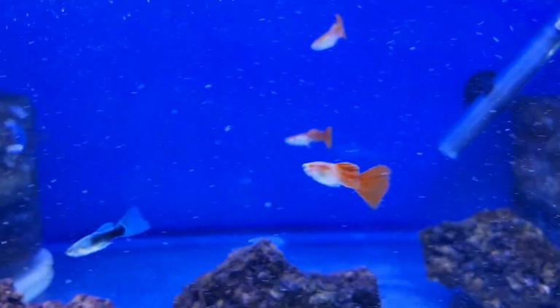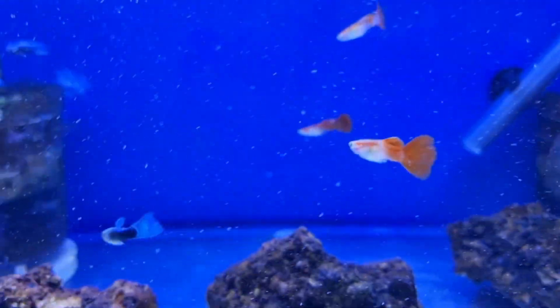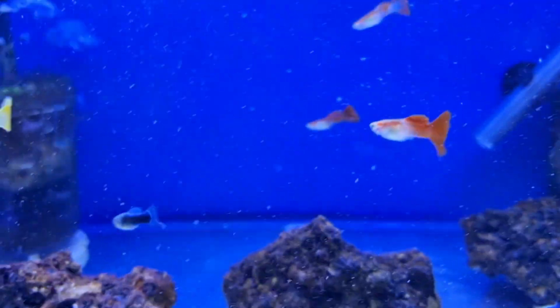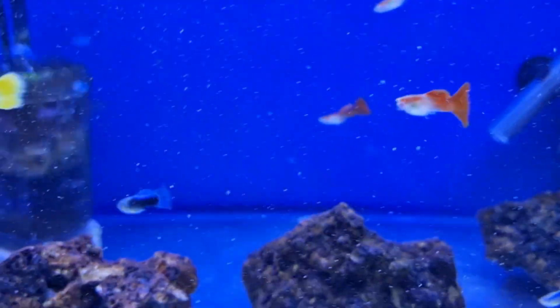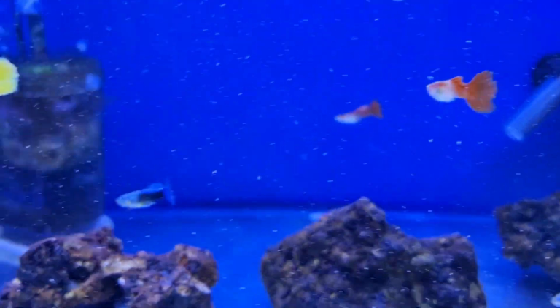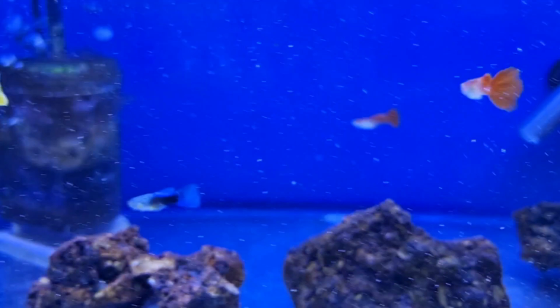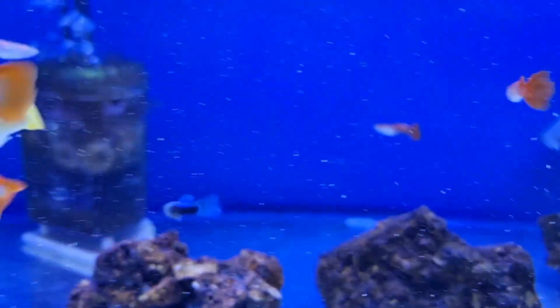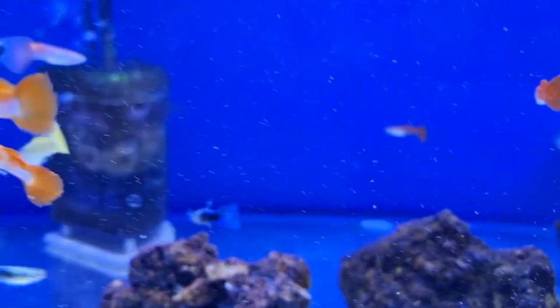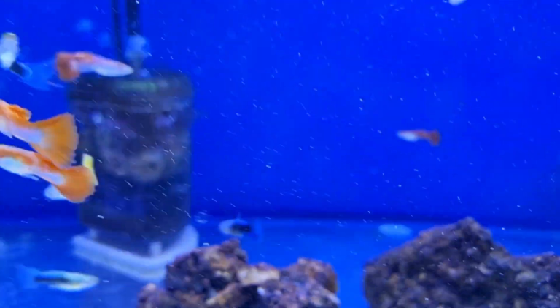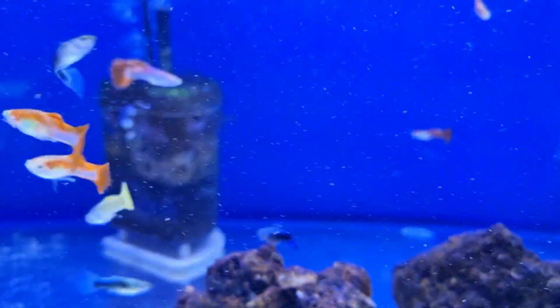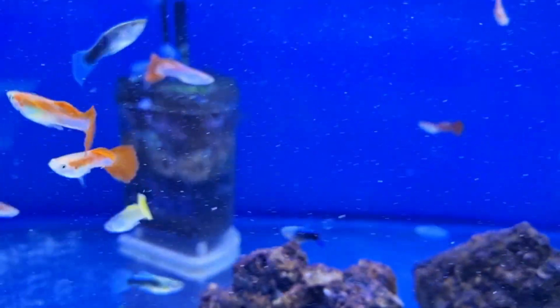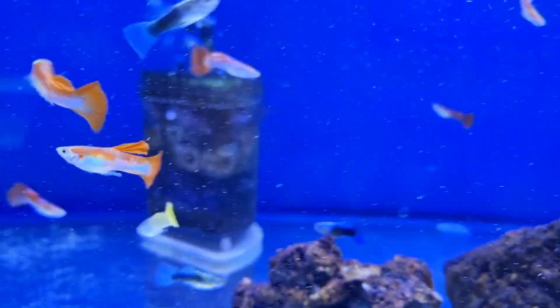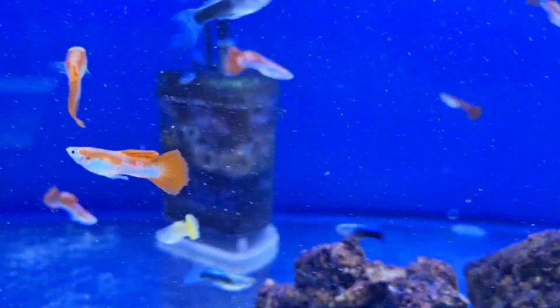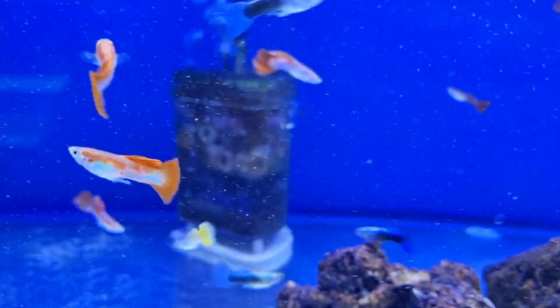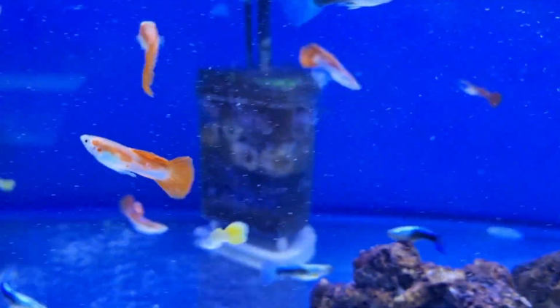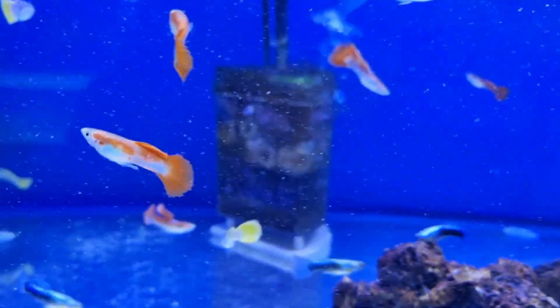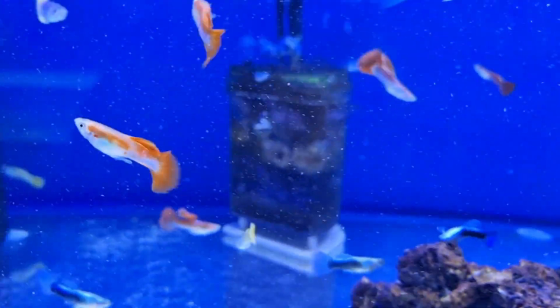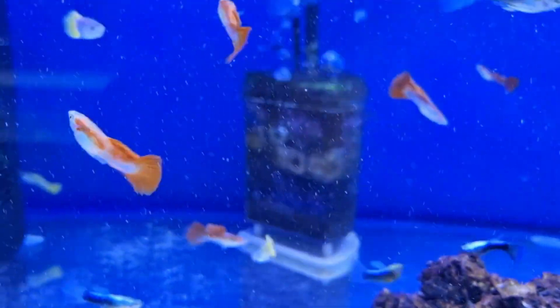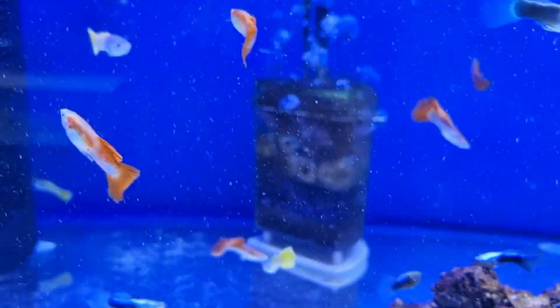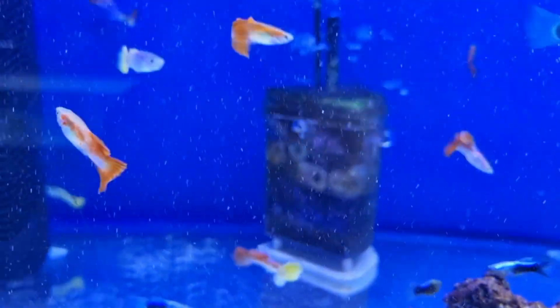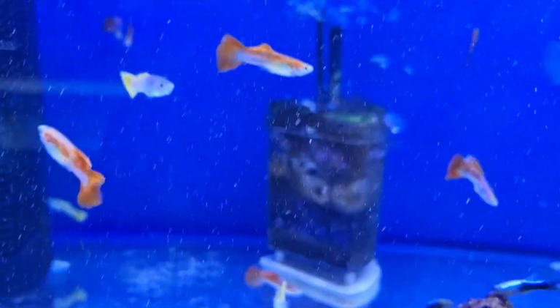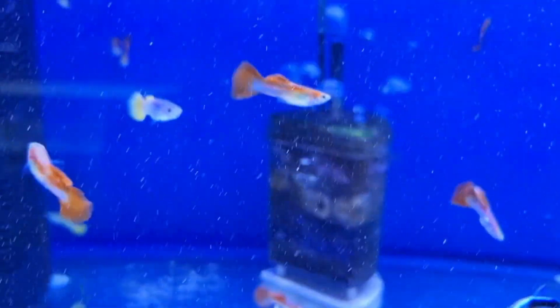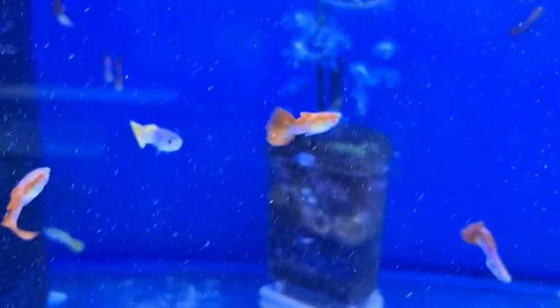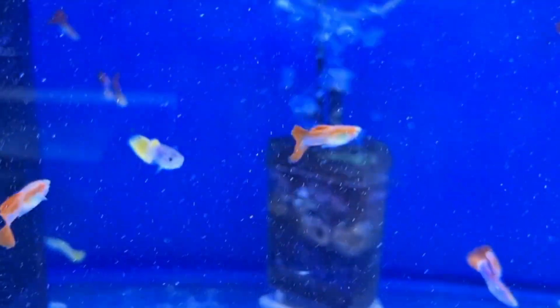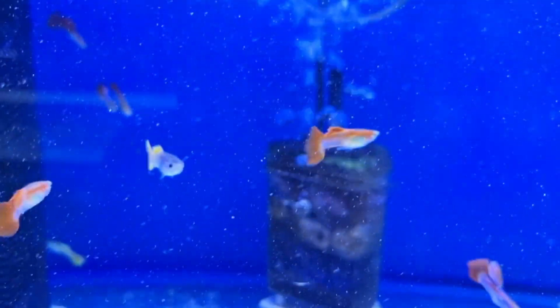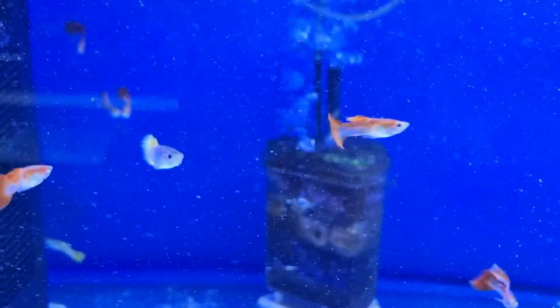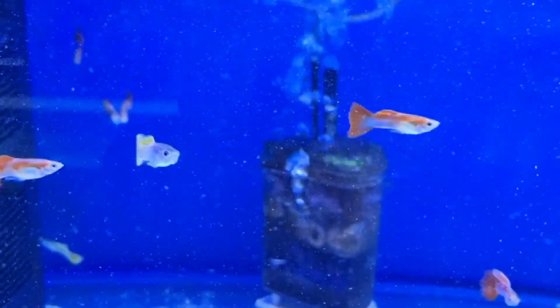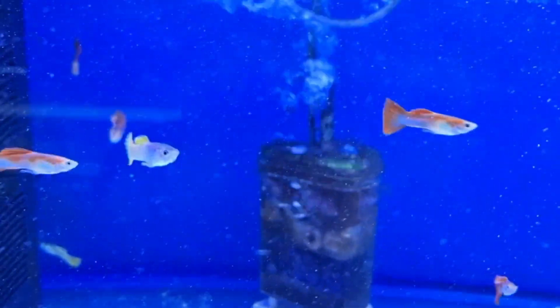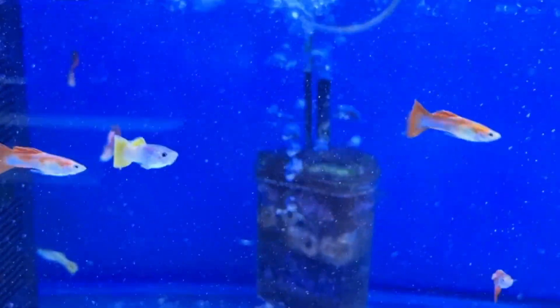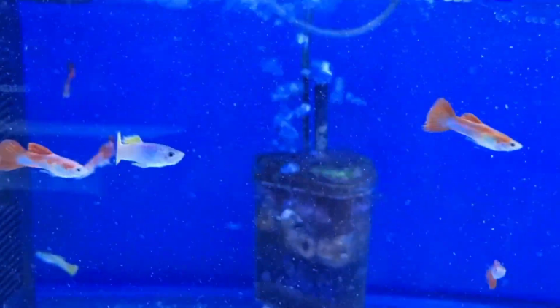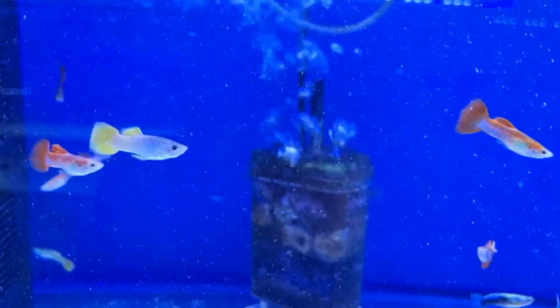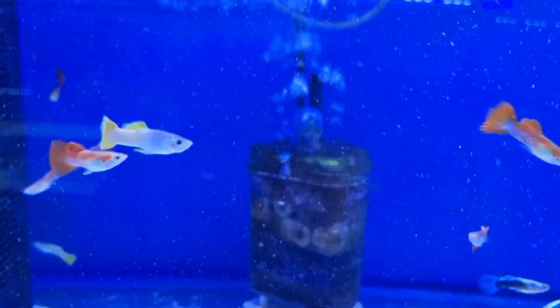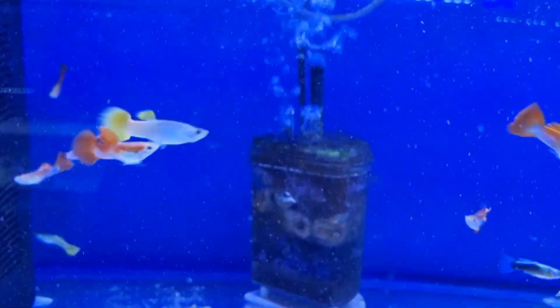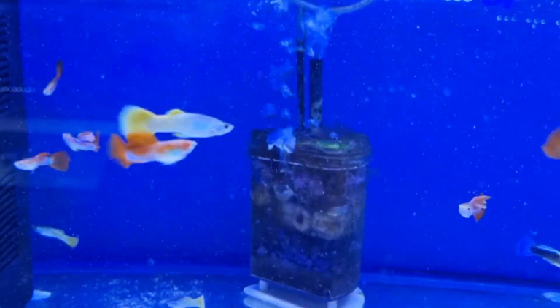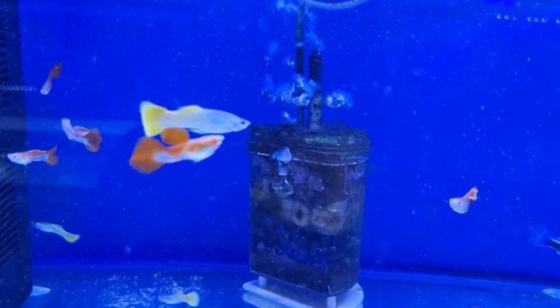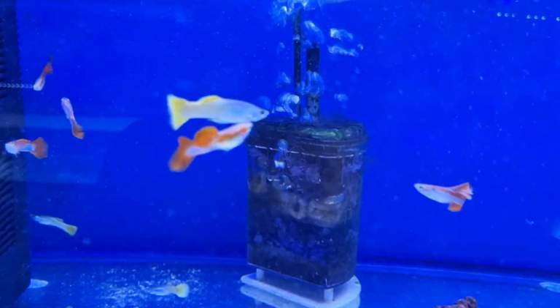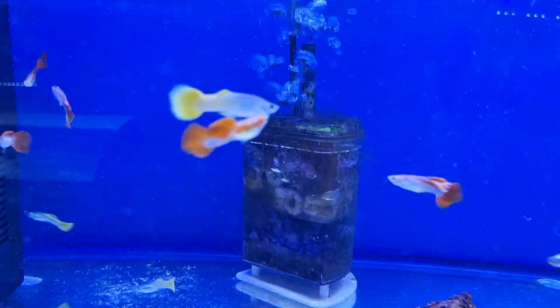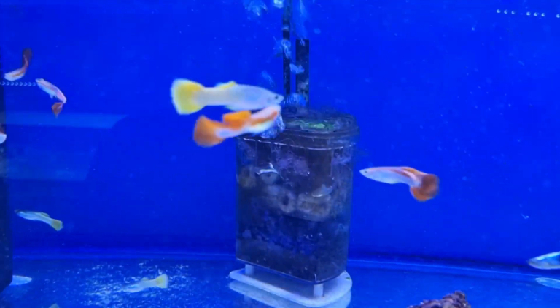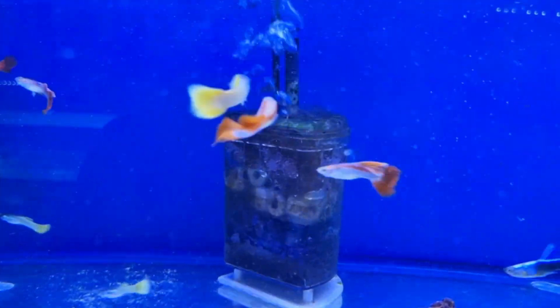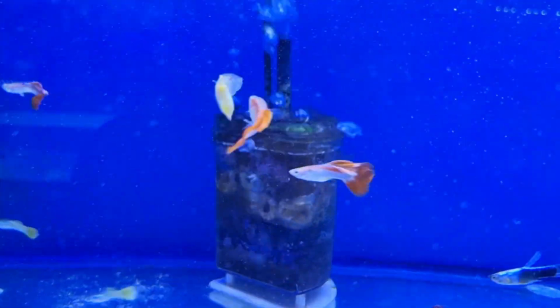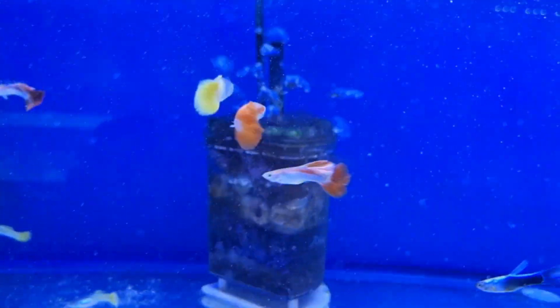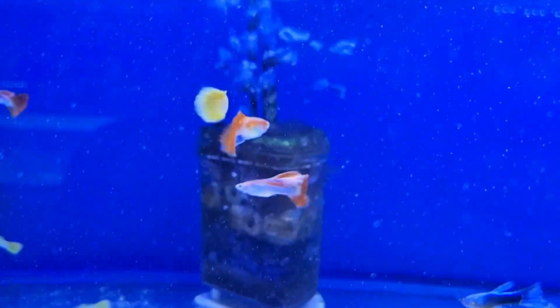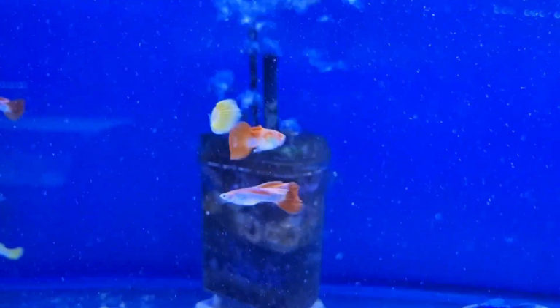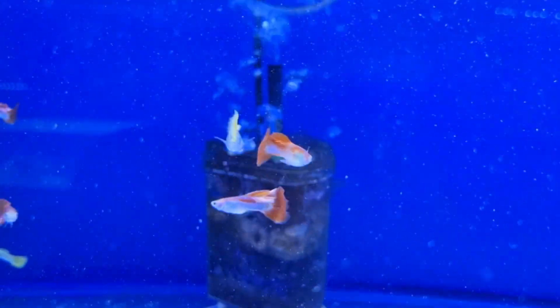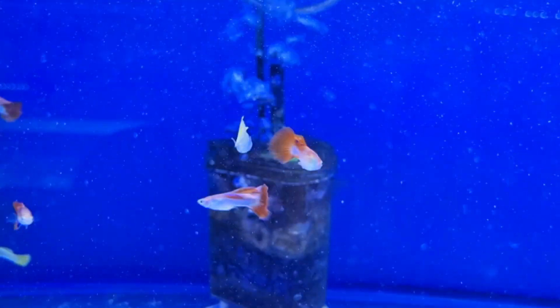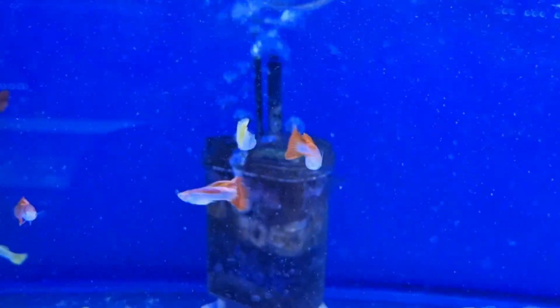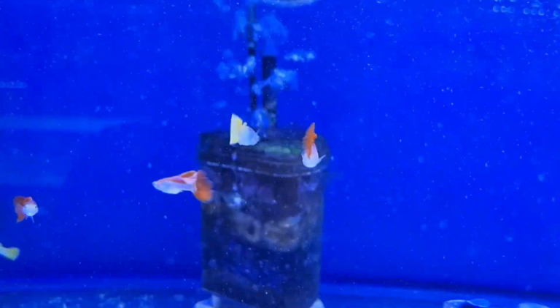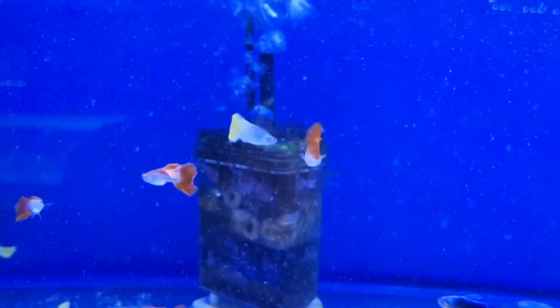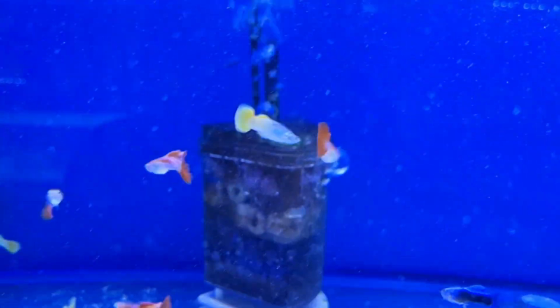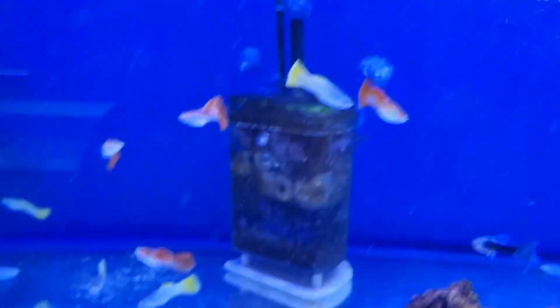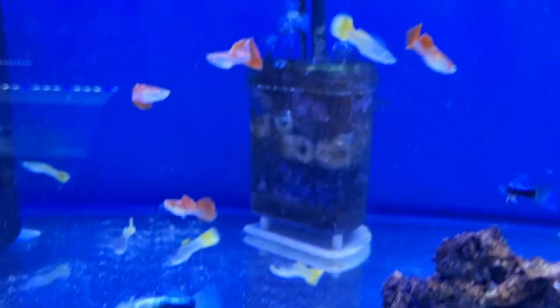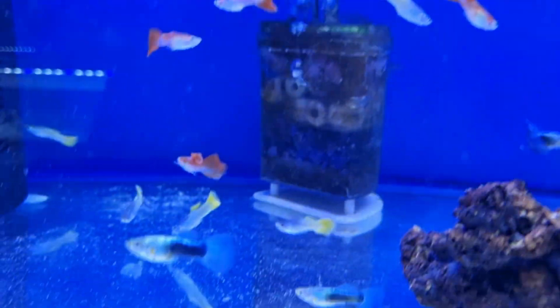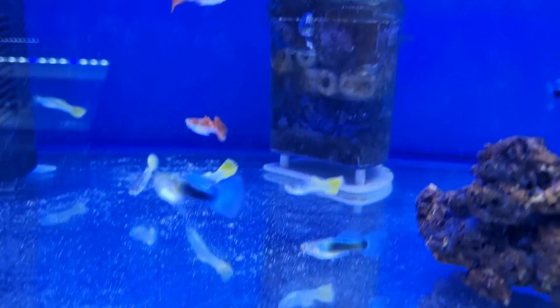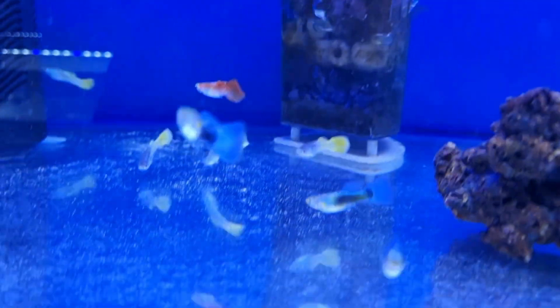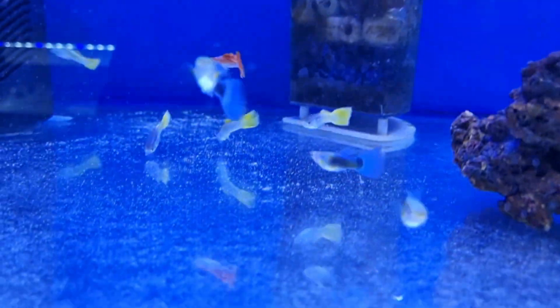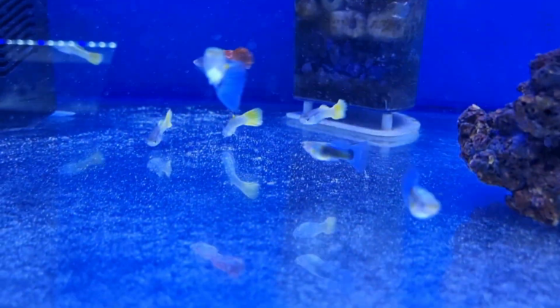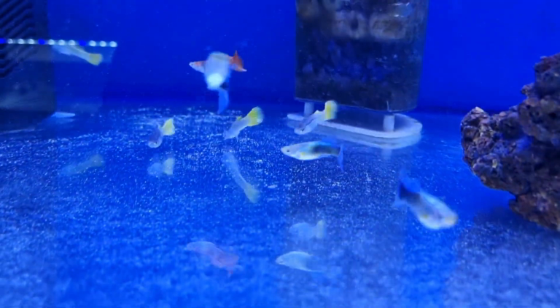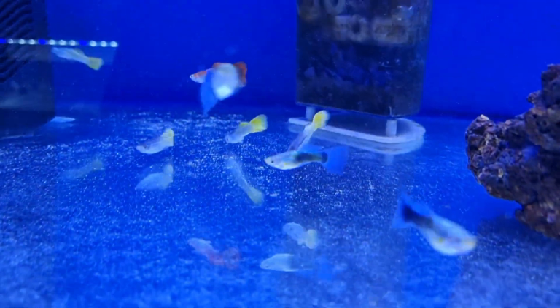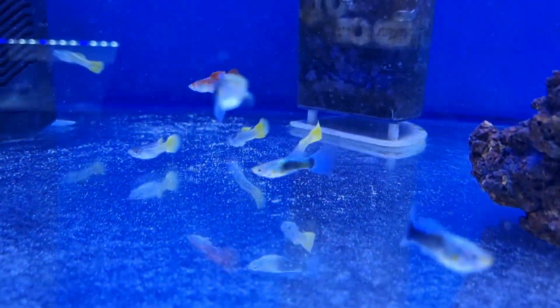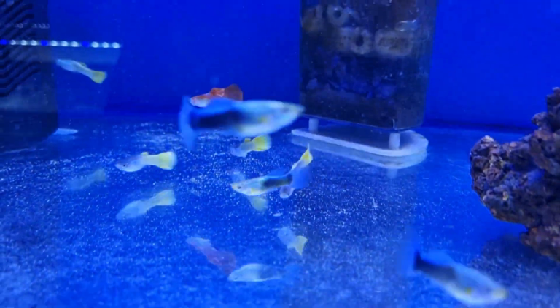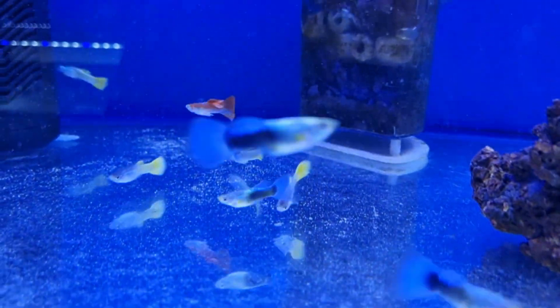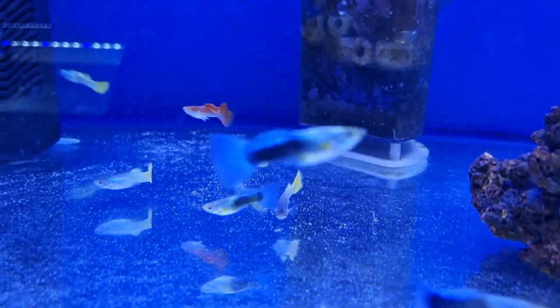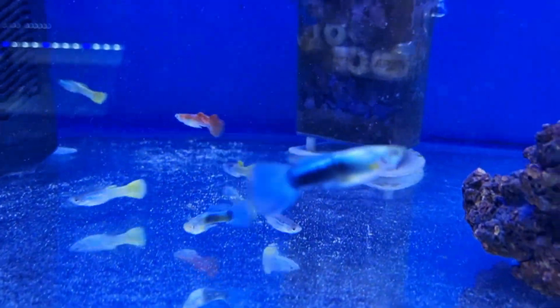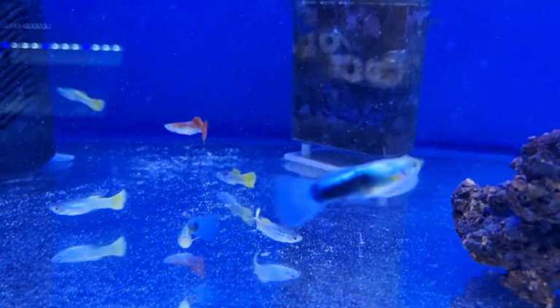Also available are some of the guppies from last week — they're doing quite well. We have the yellows, the reds and the blues.